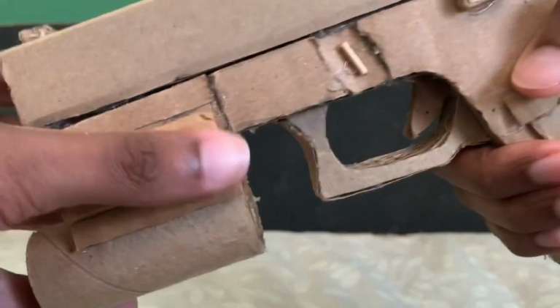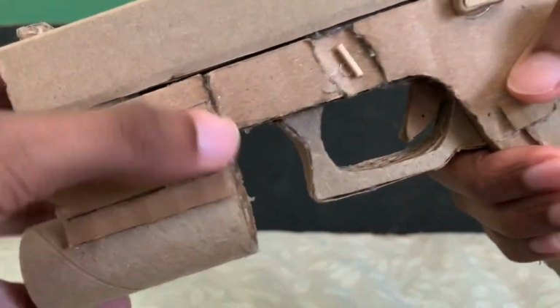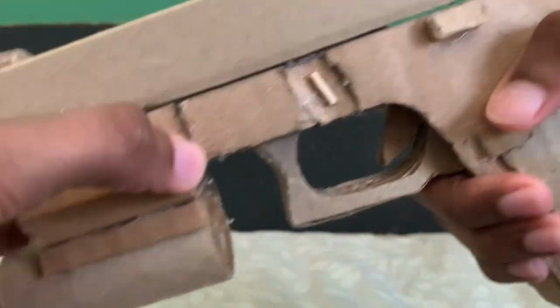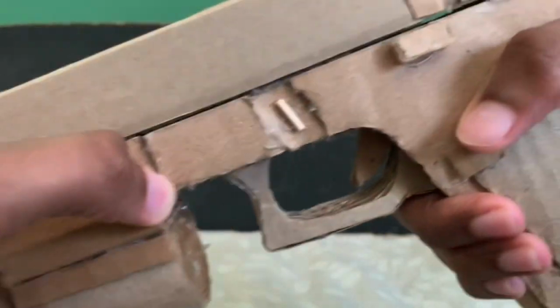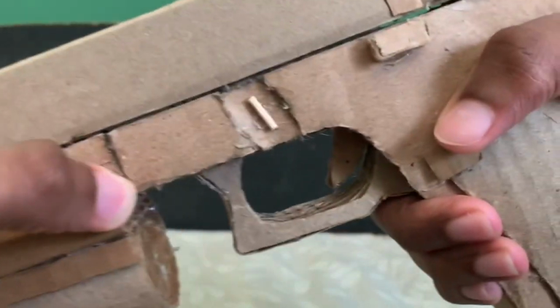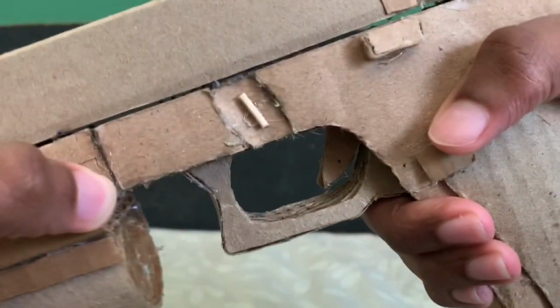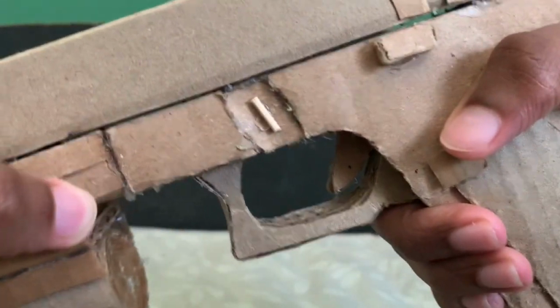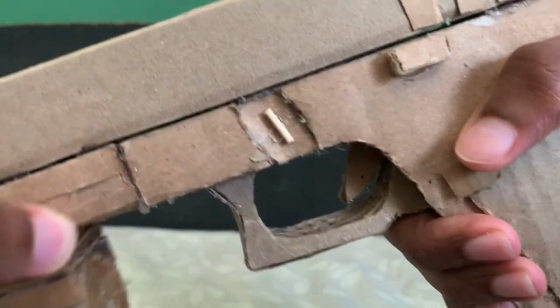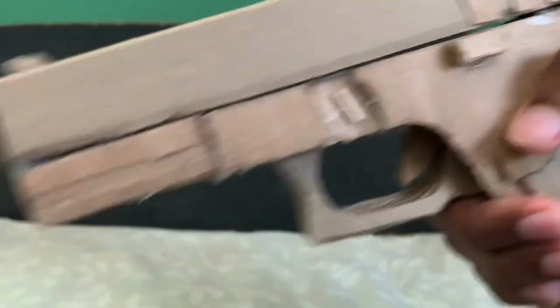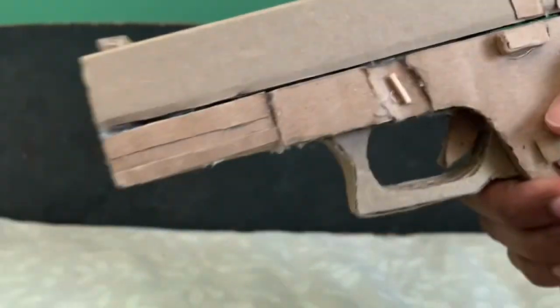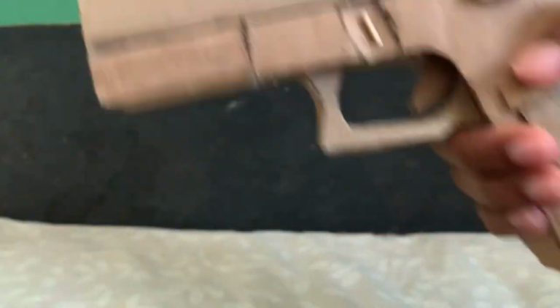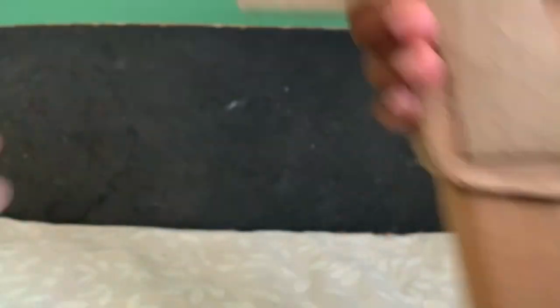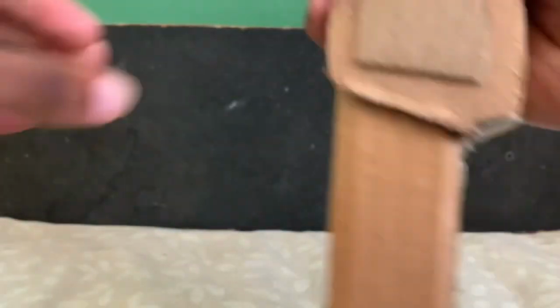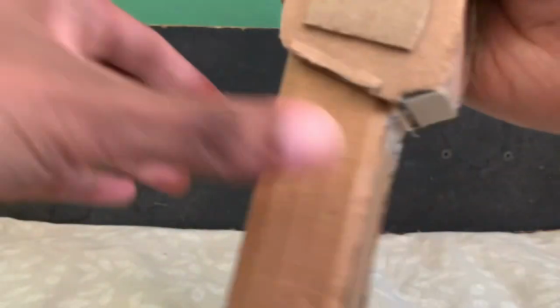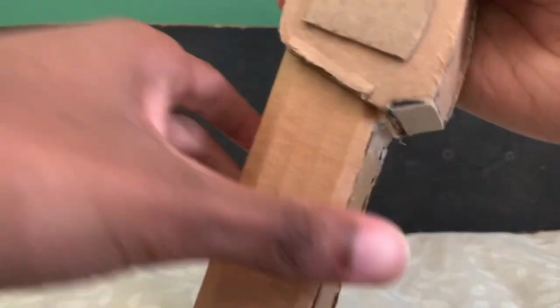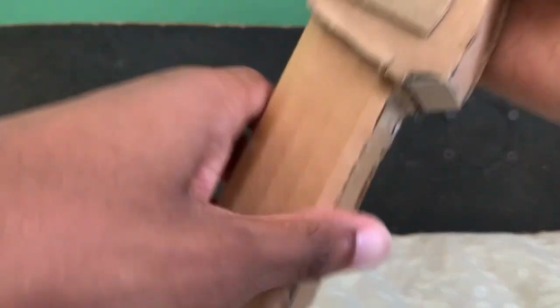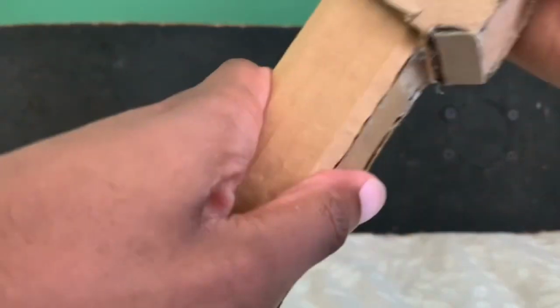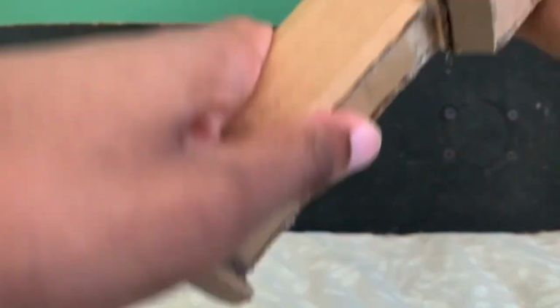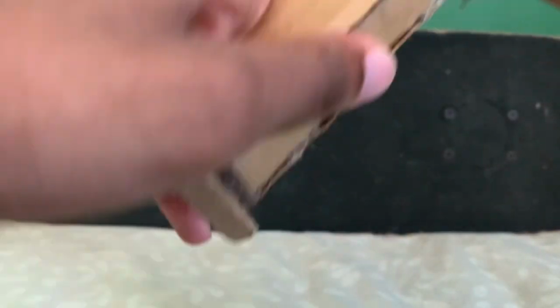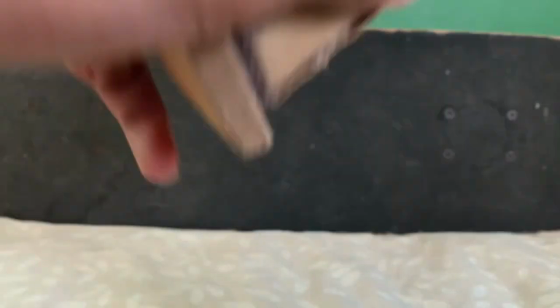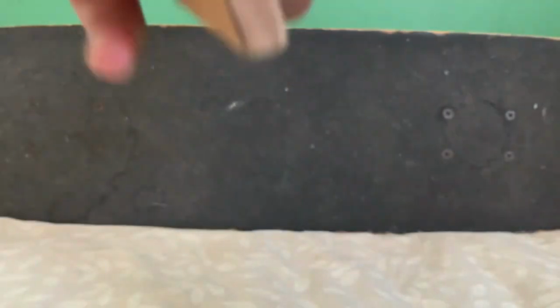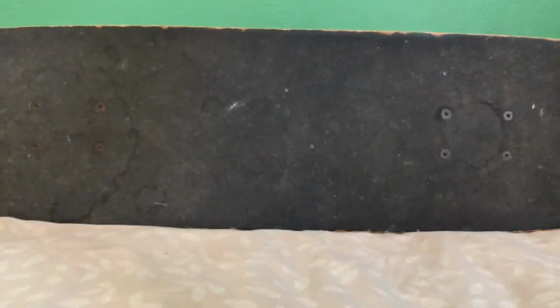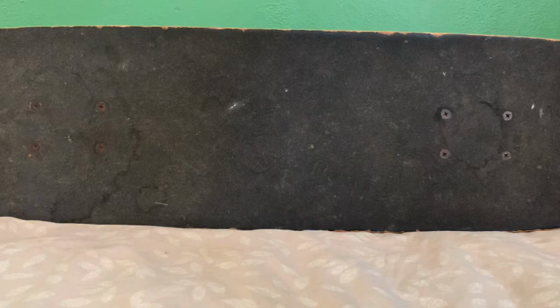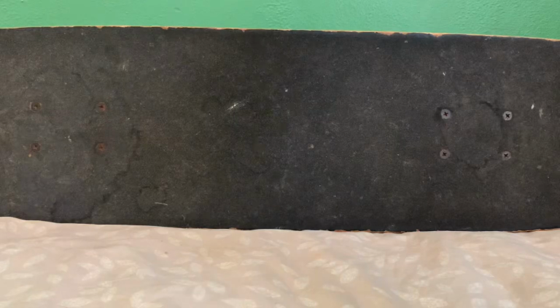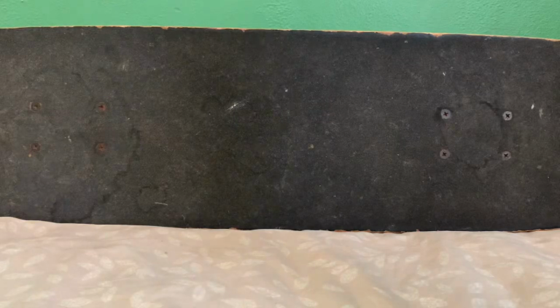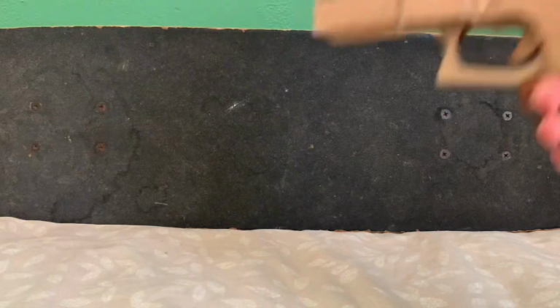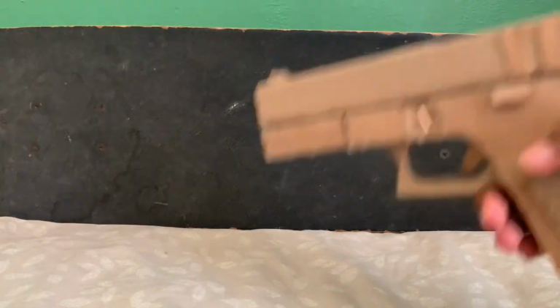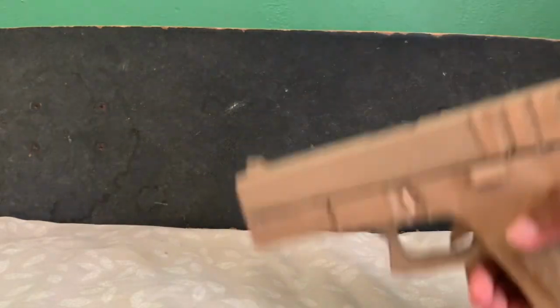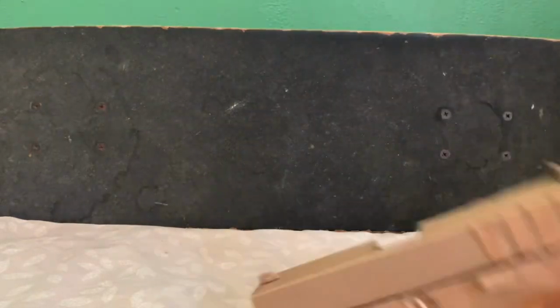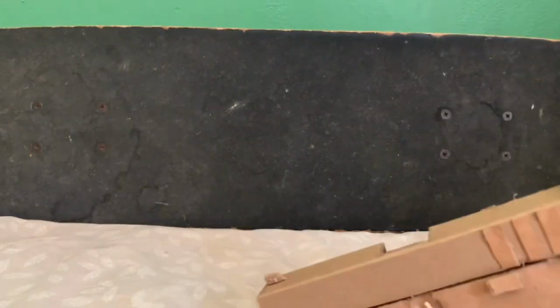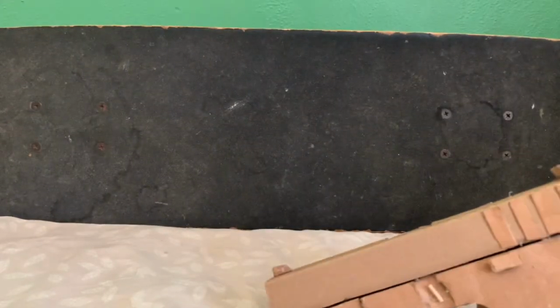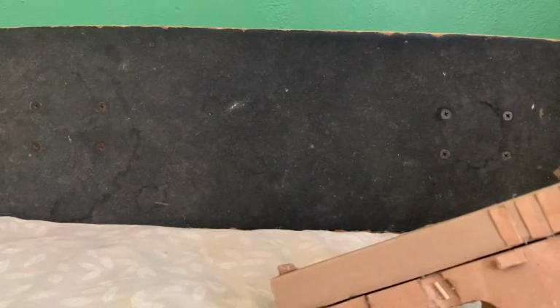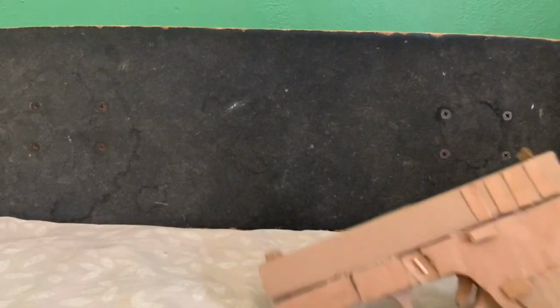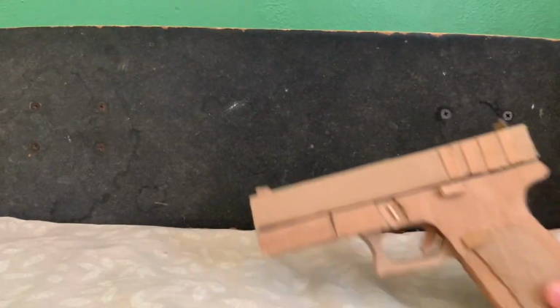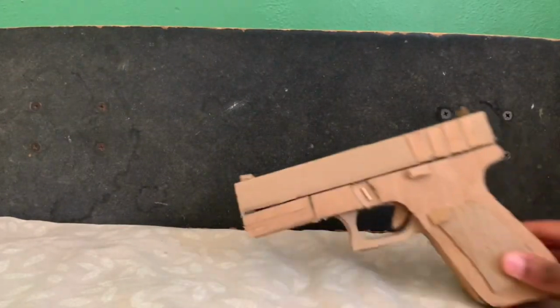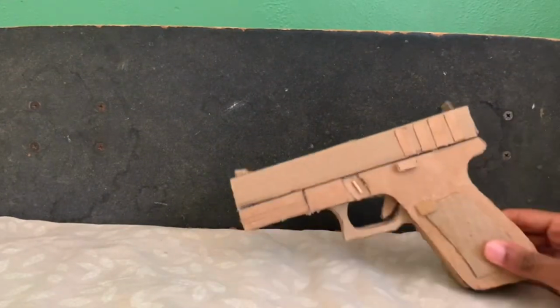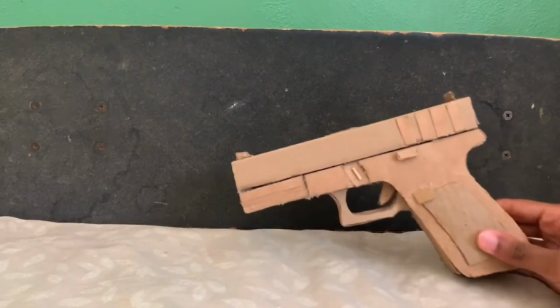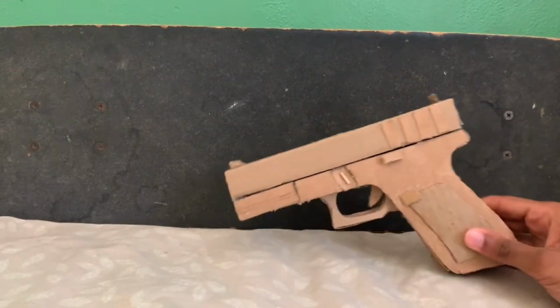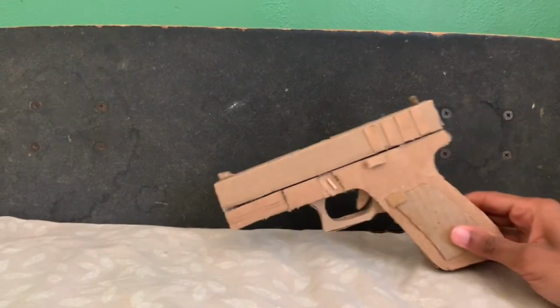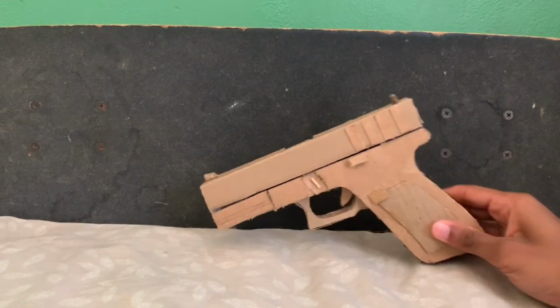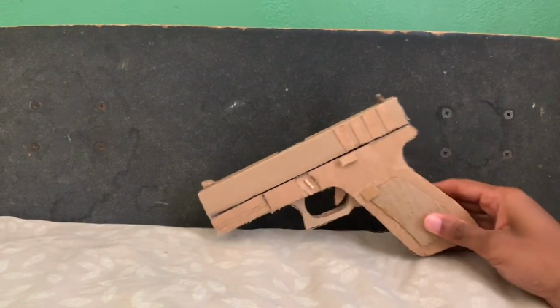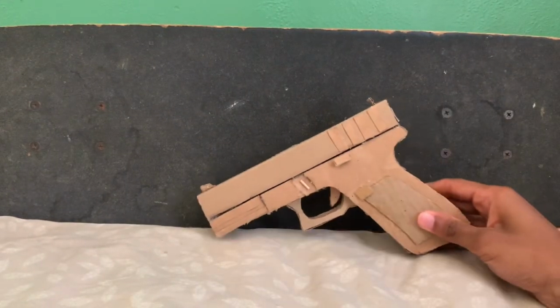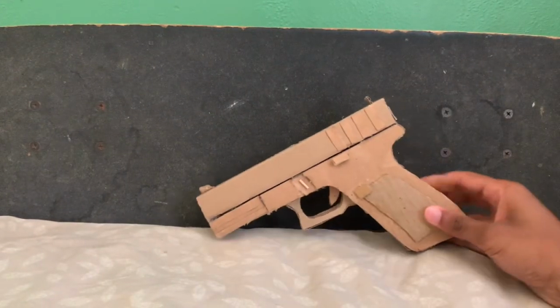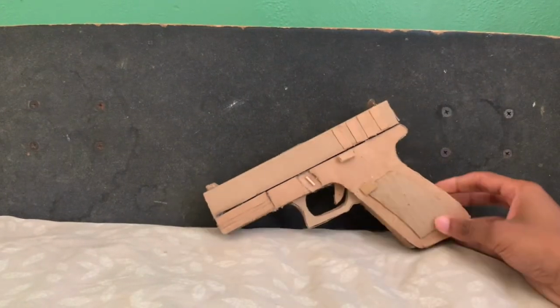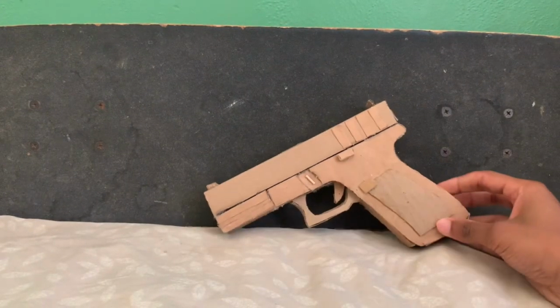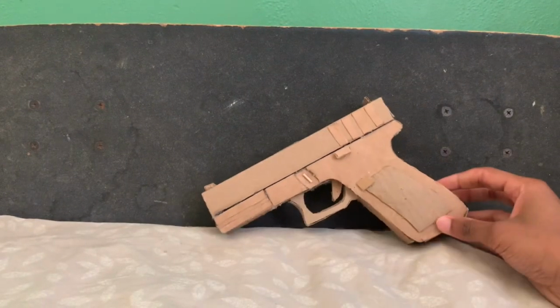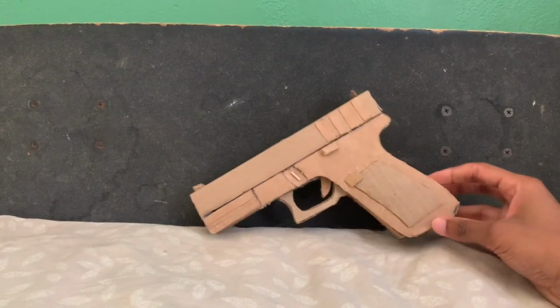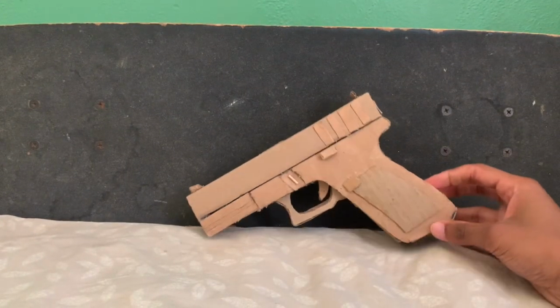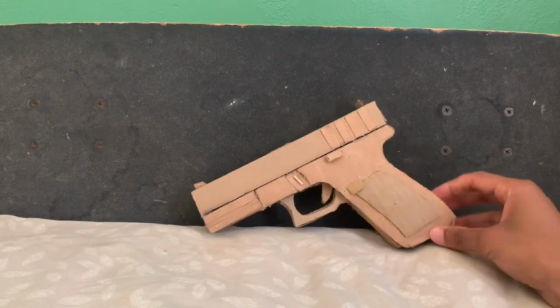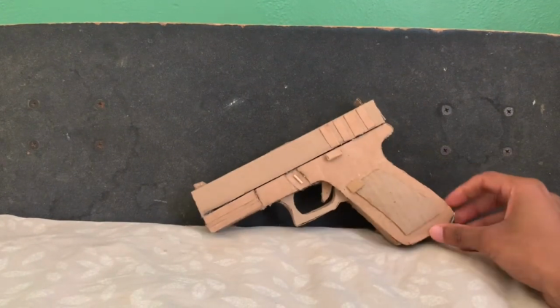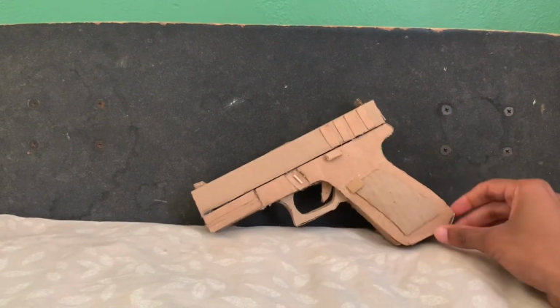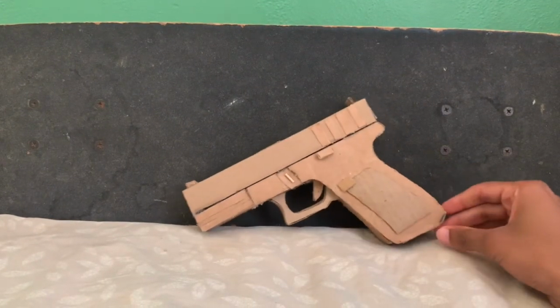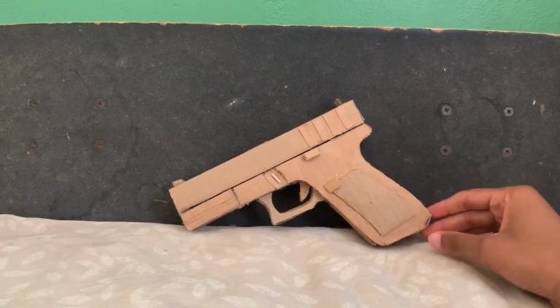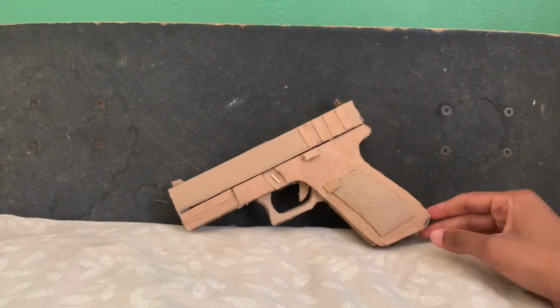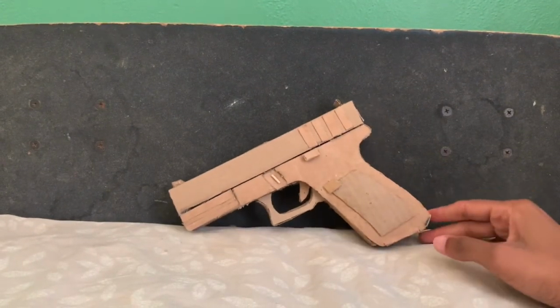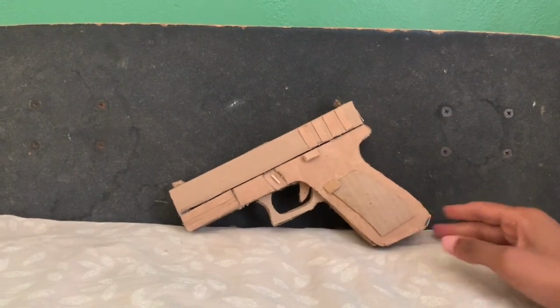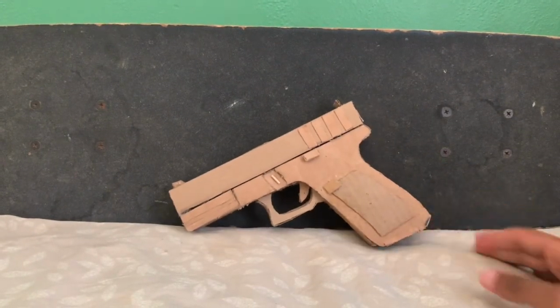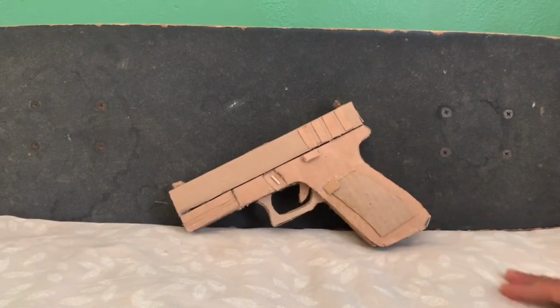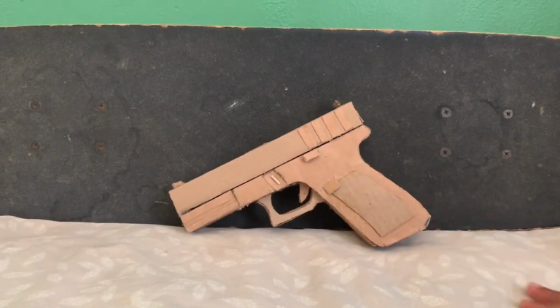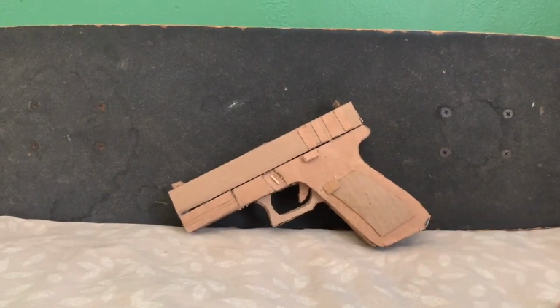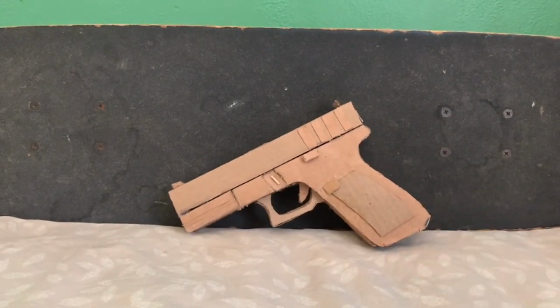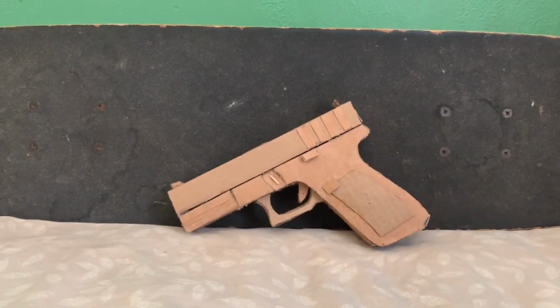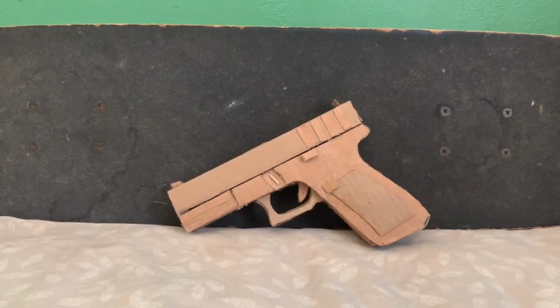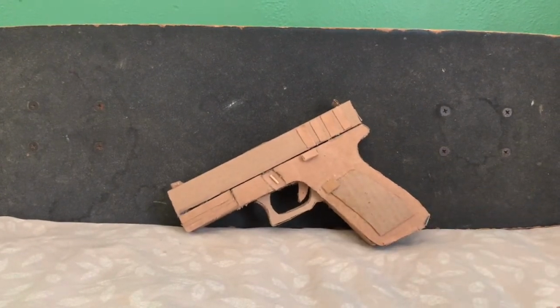I built this gun some years back. I don't know exactly when I built it, but I know it was a couple years back.